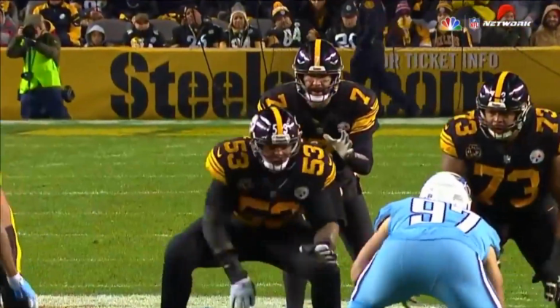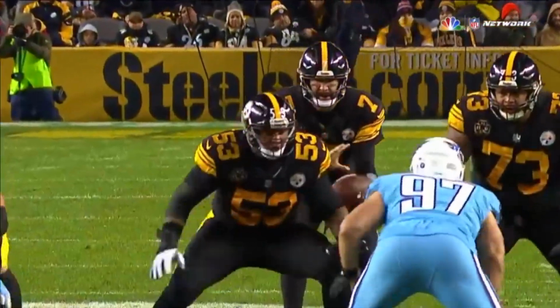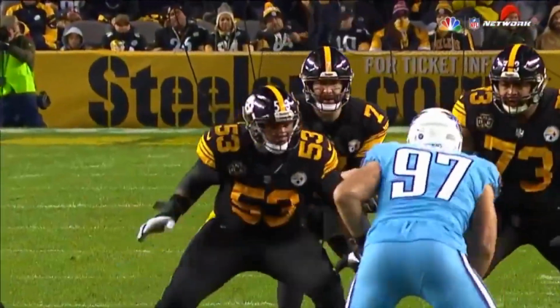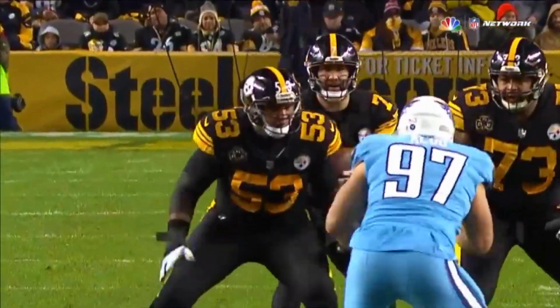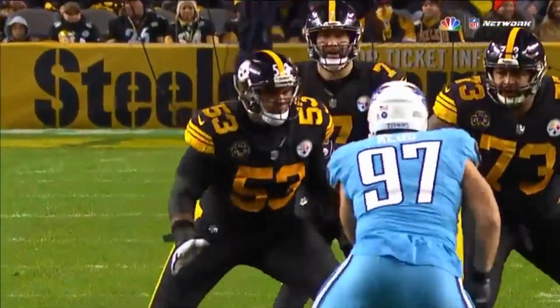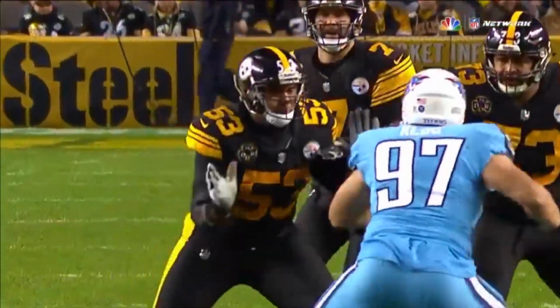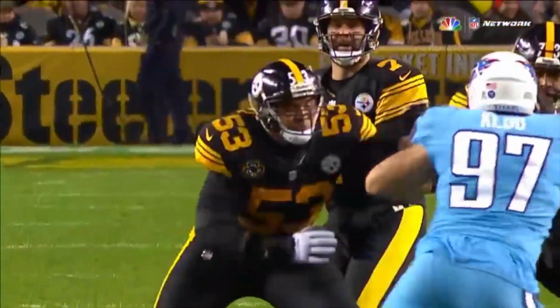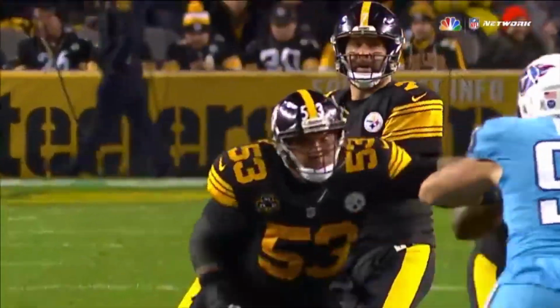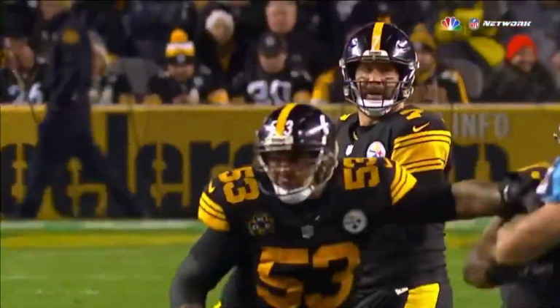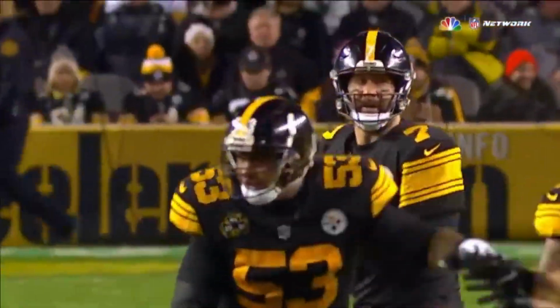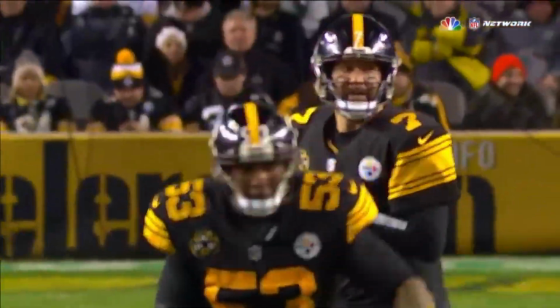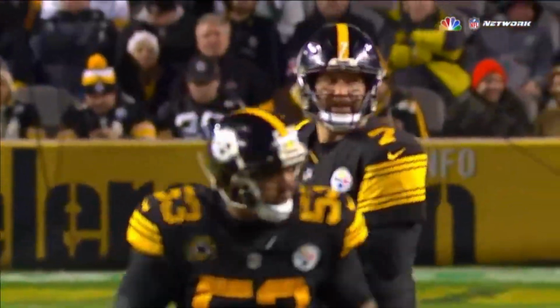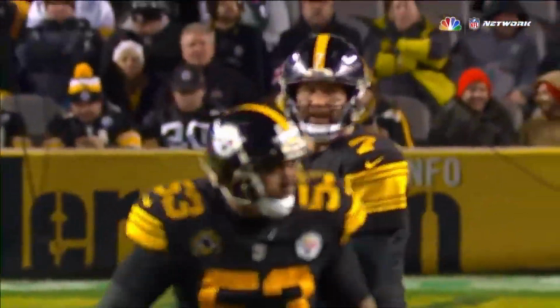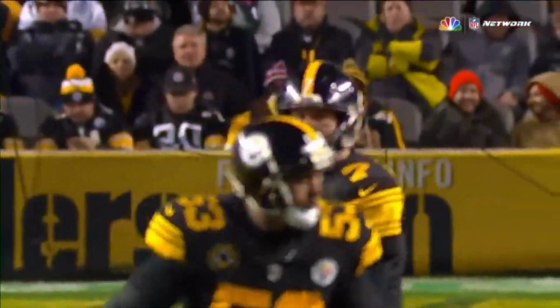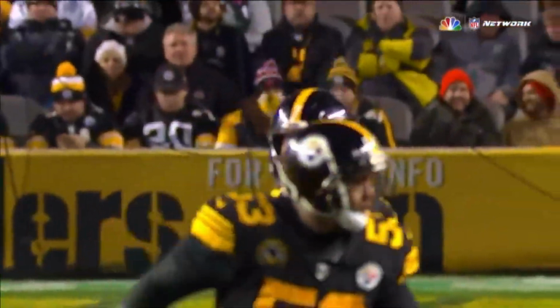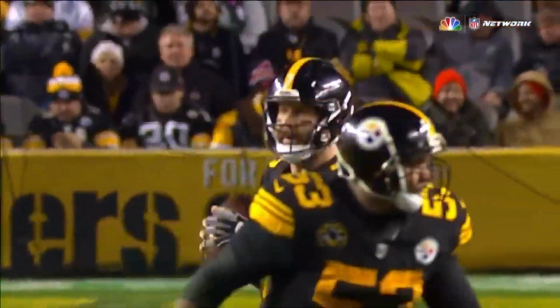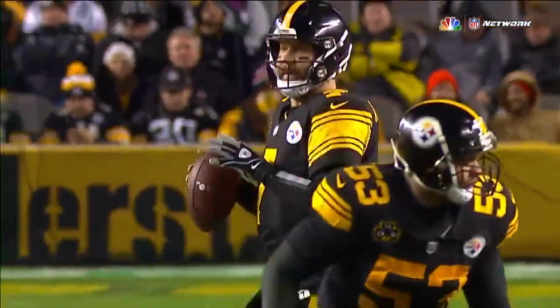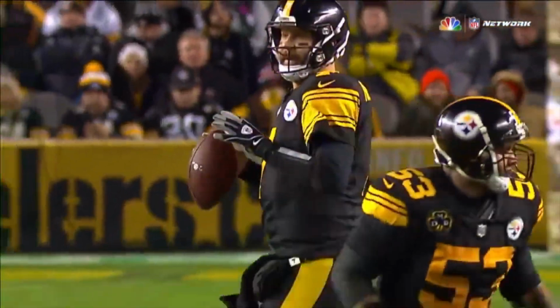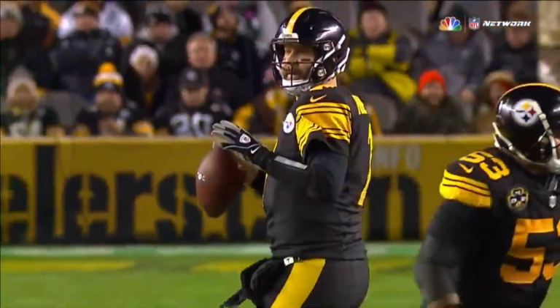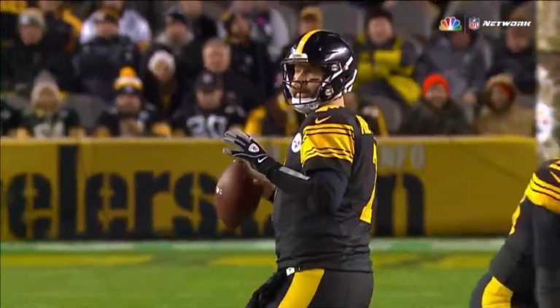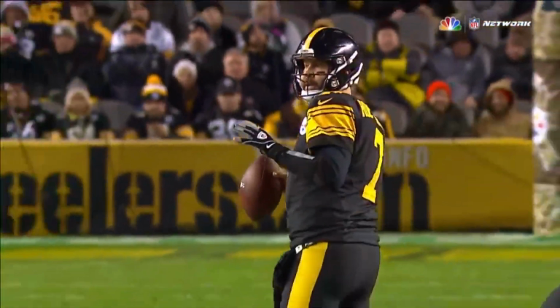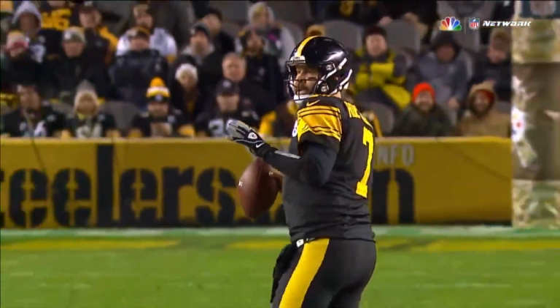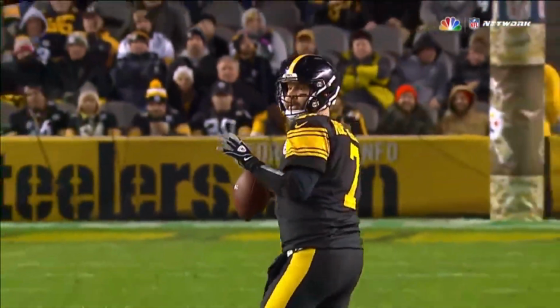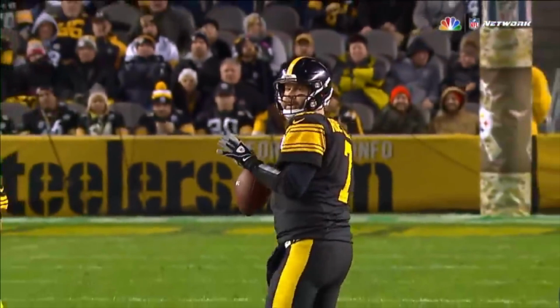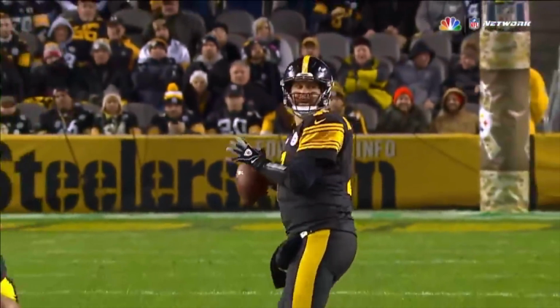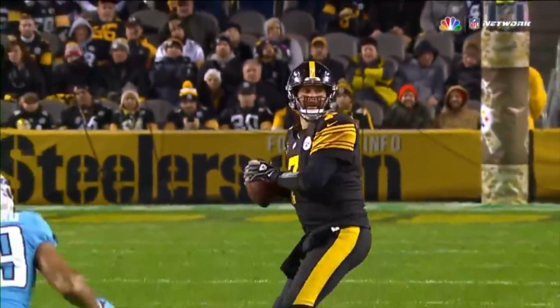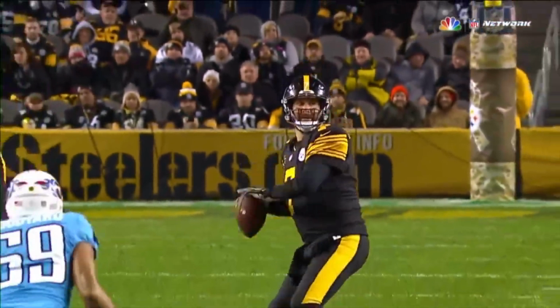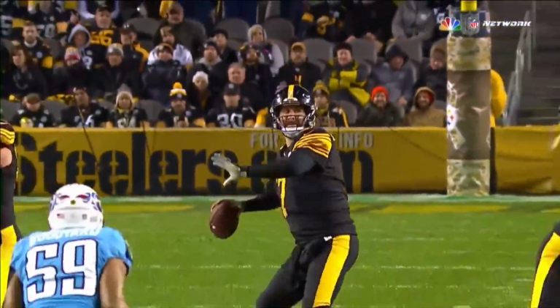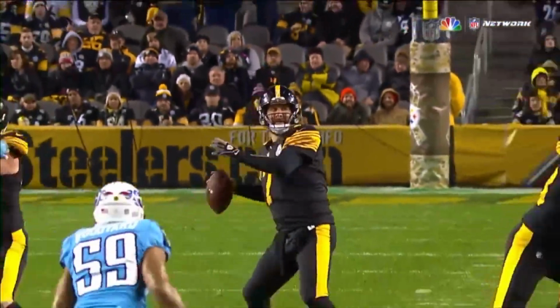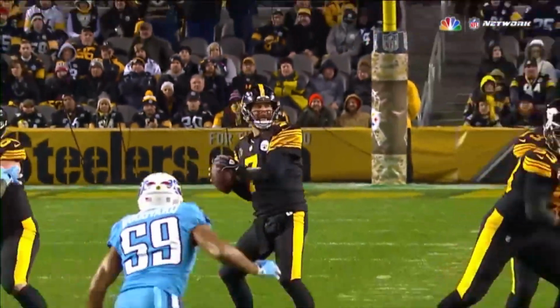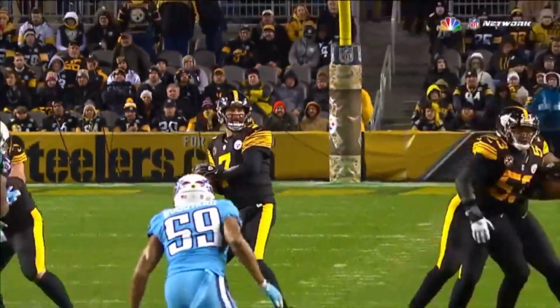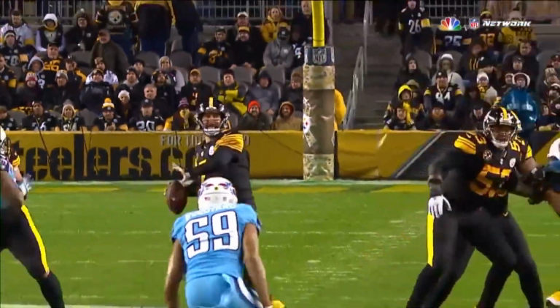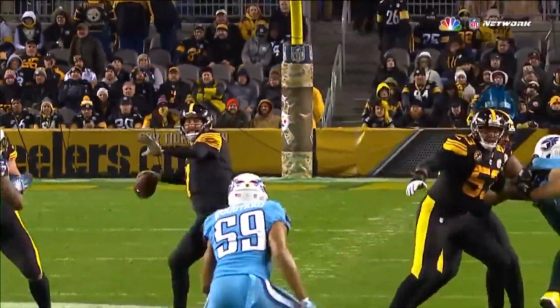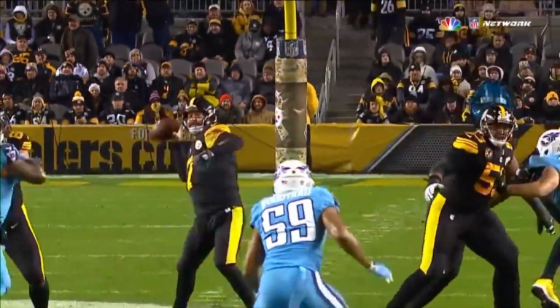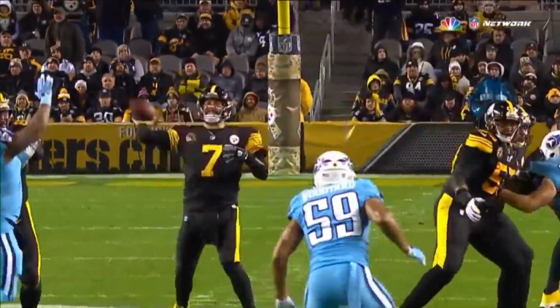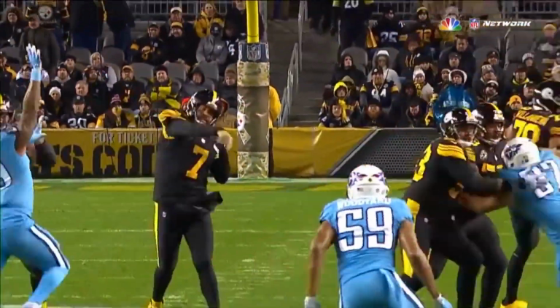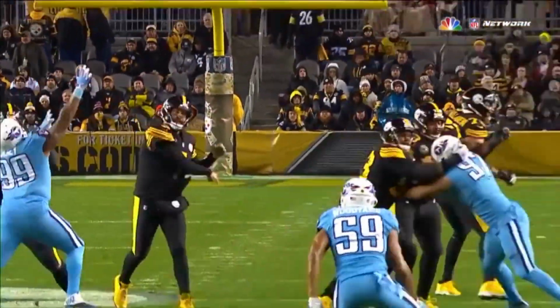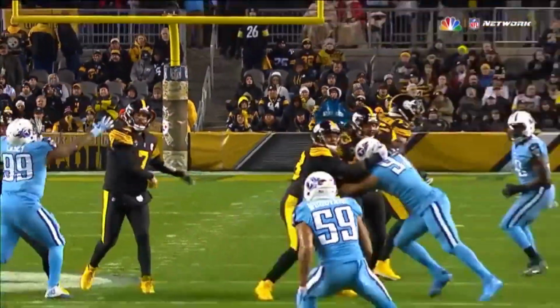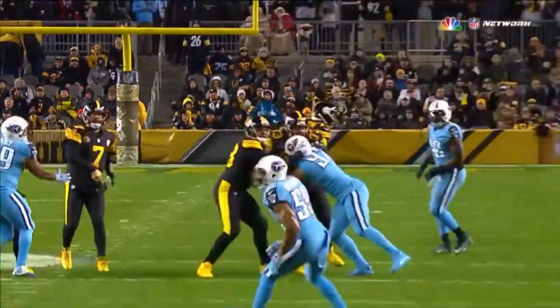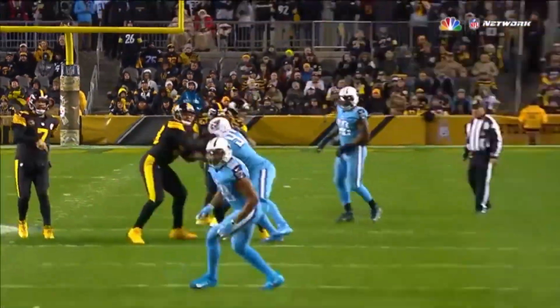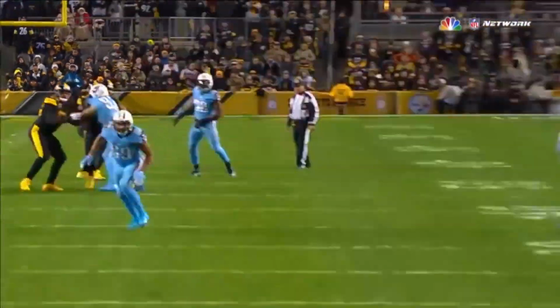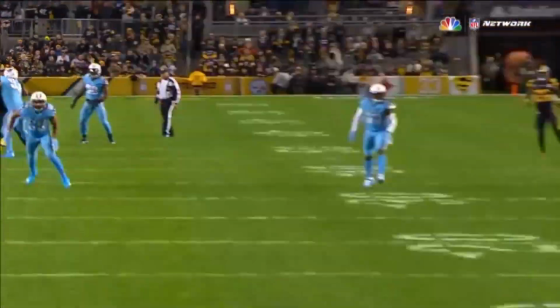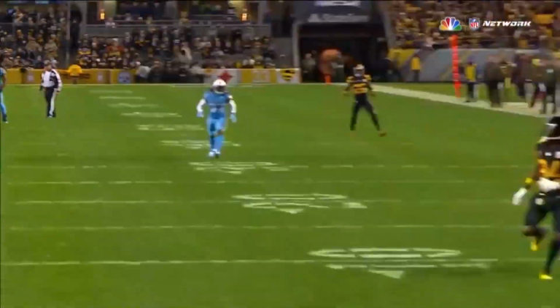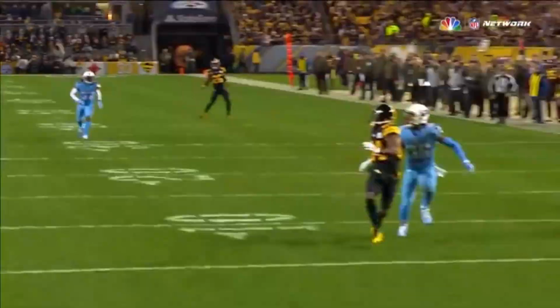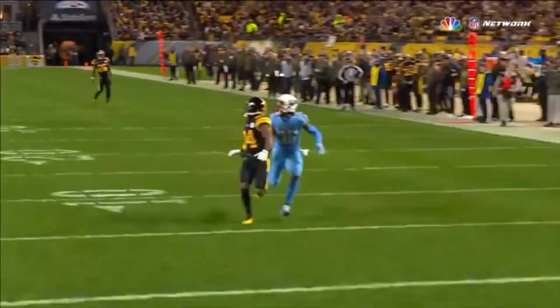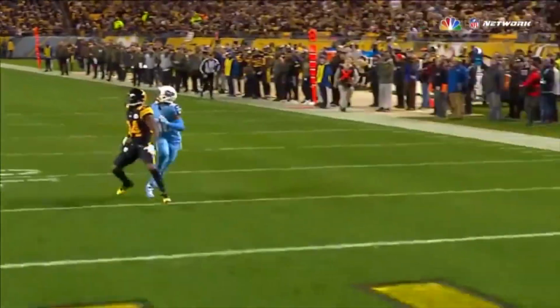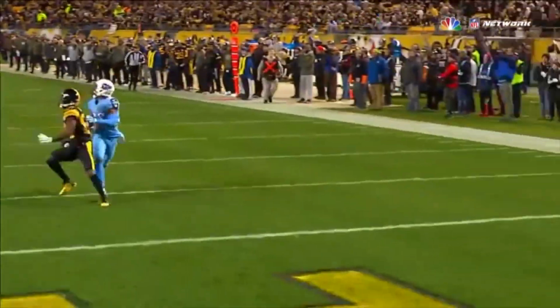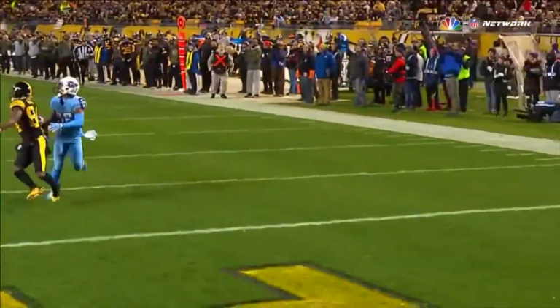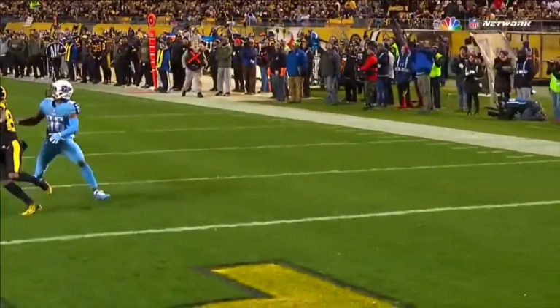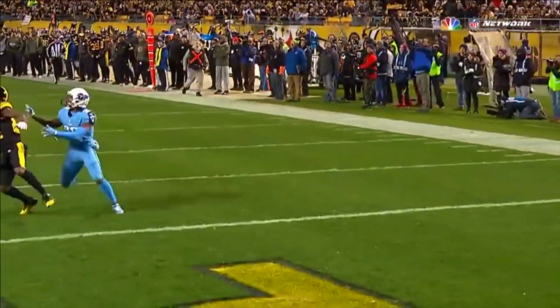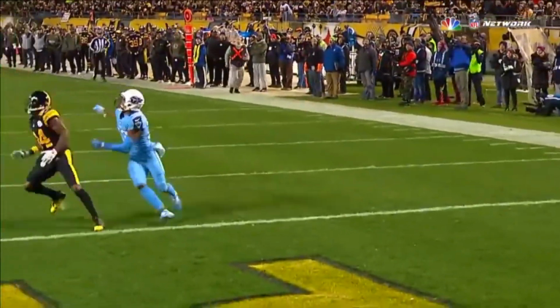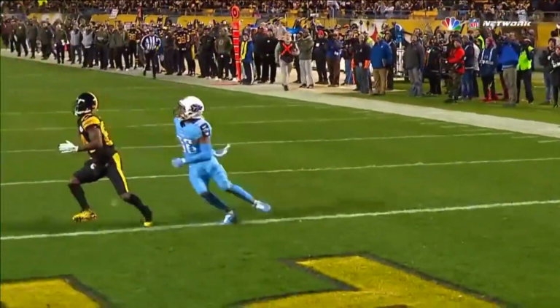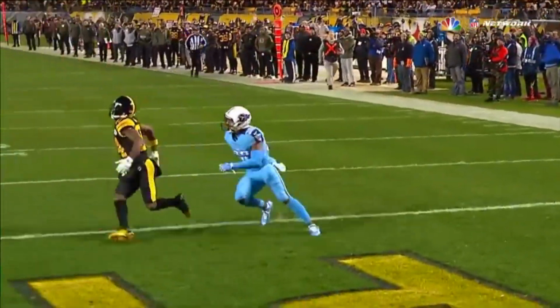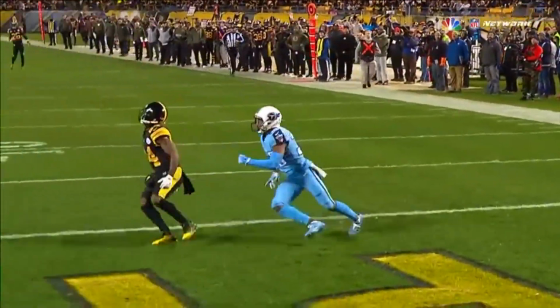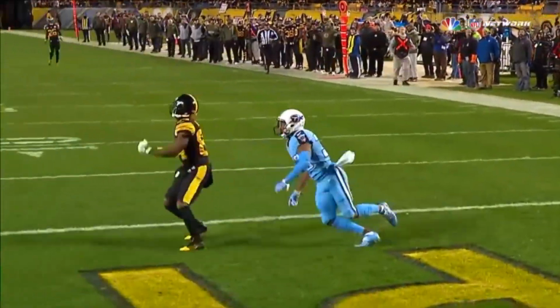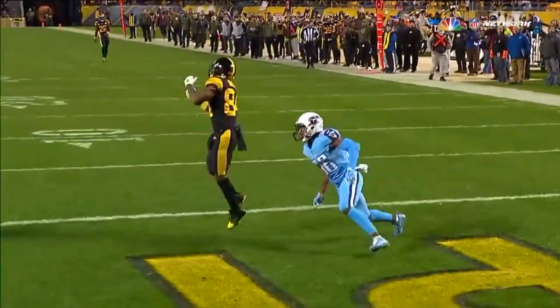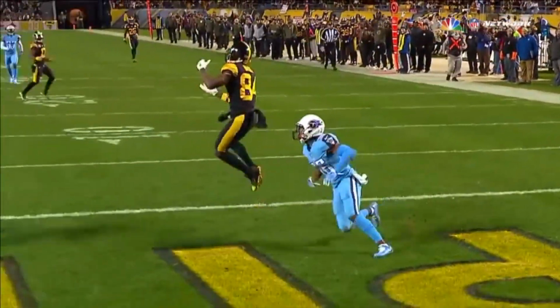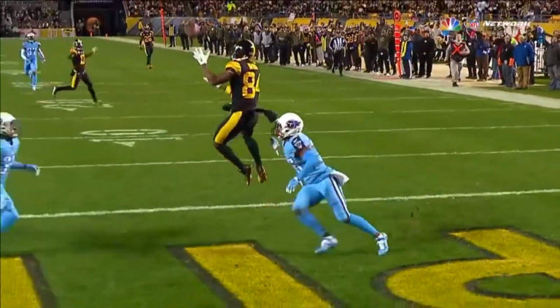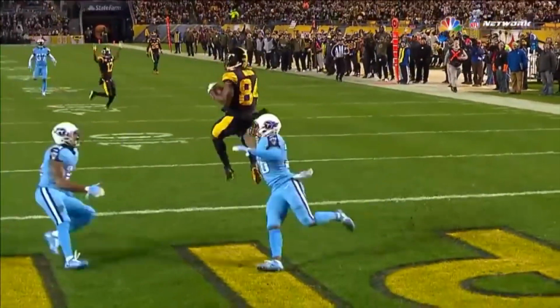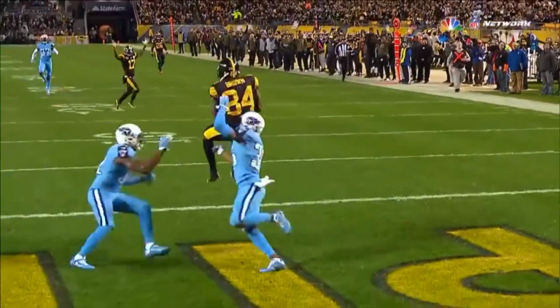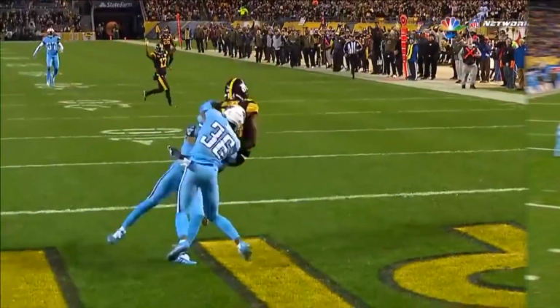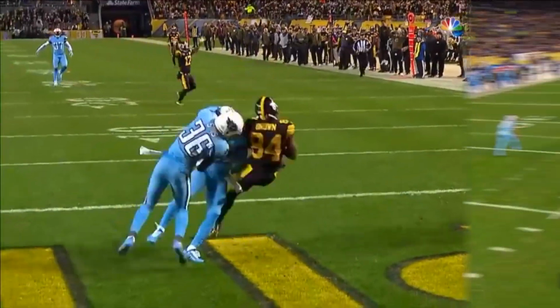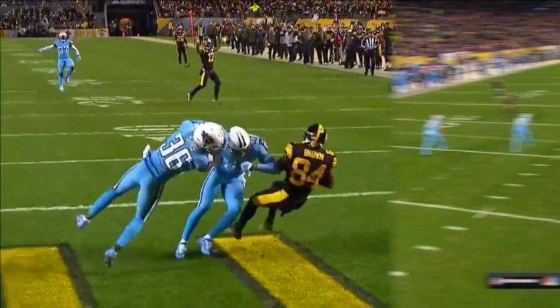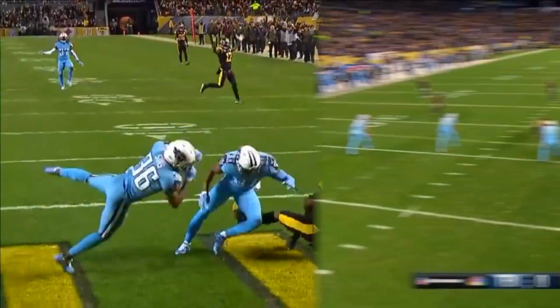Here comes the hard count — something that Ben said he'll do a lot more here in Pittsburgh than obviously he can do on the road.